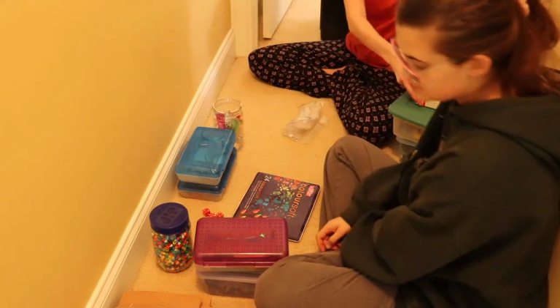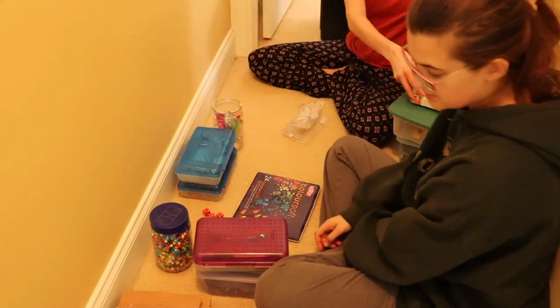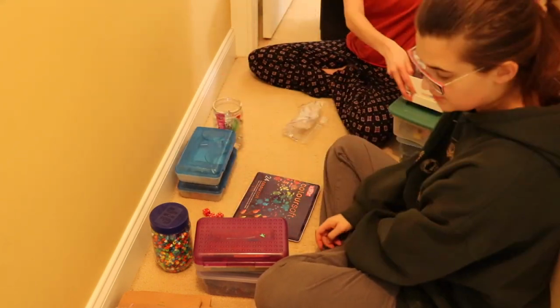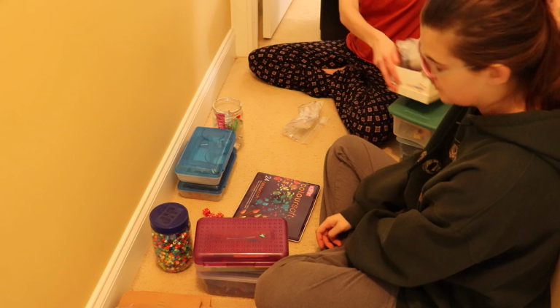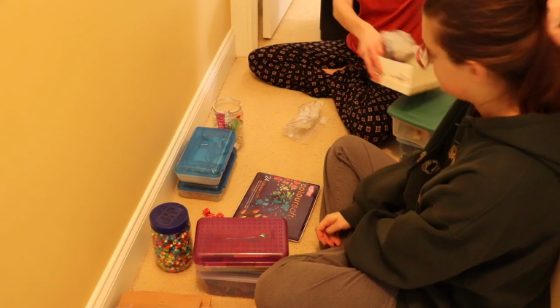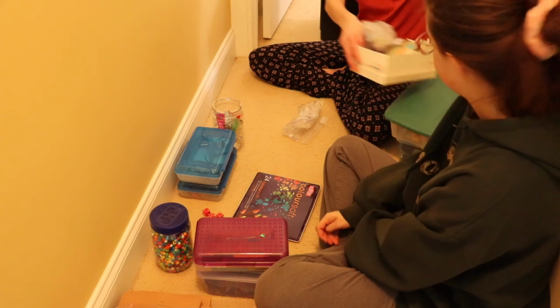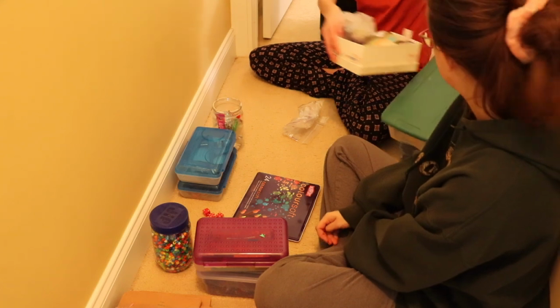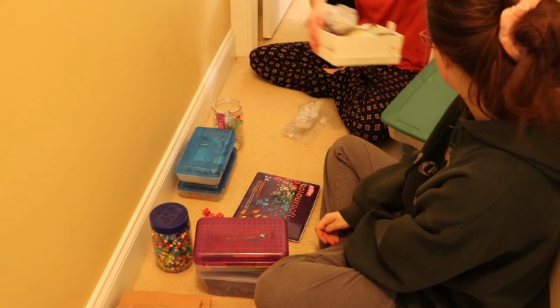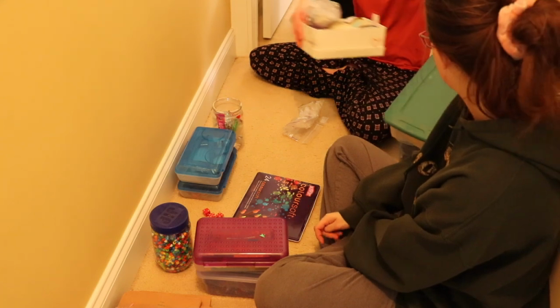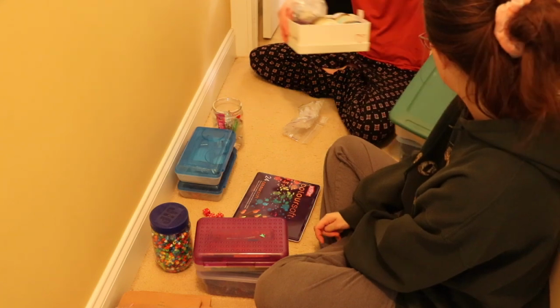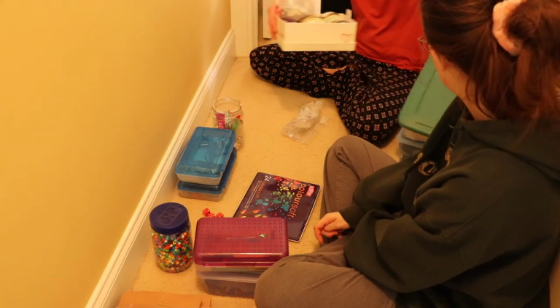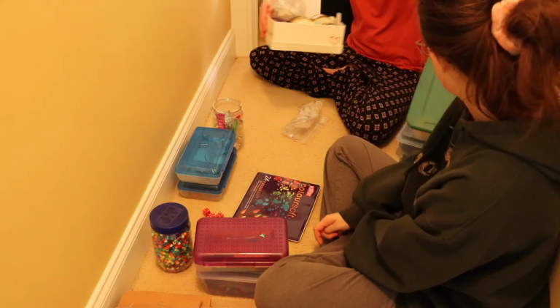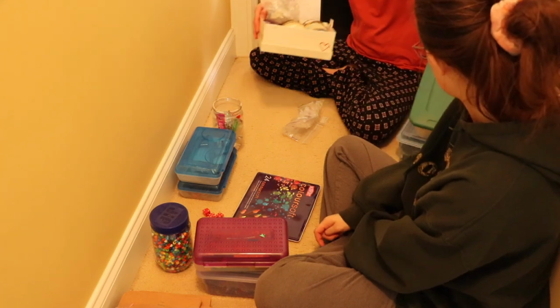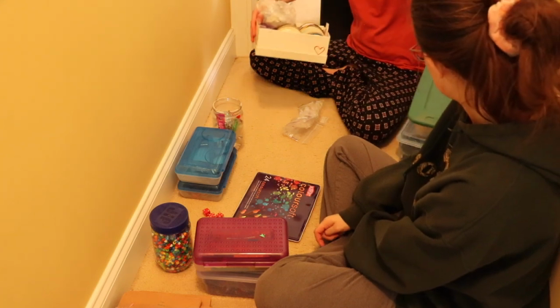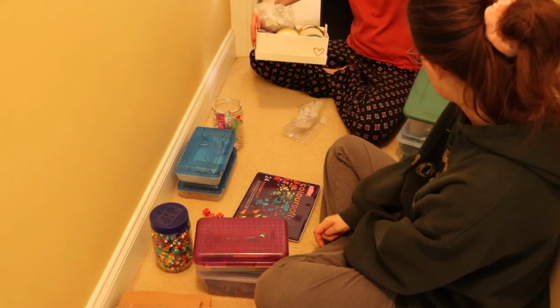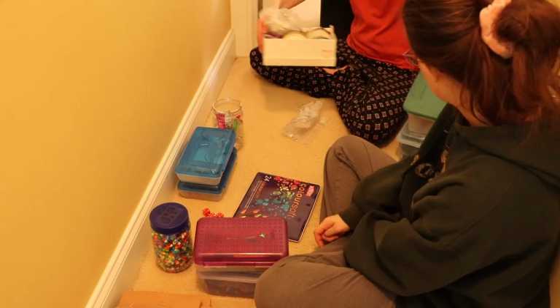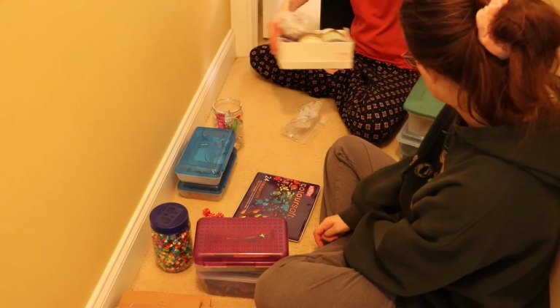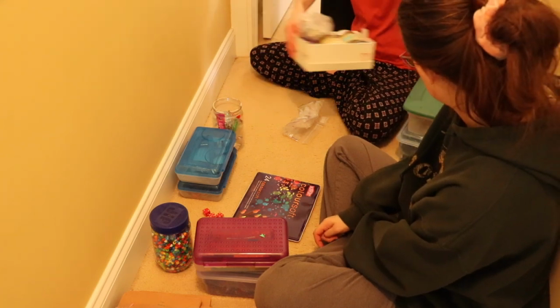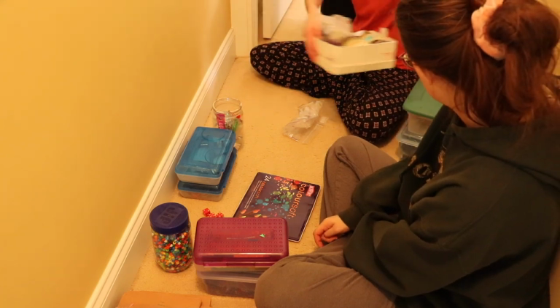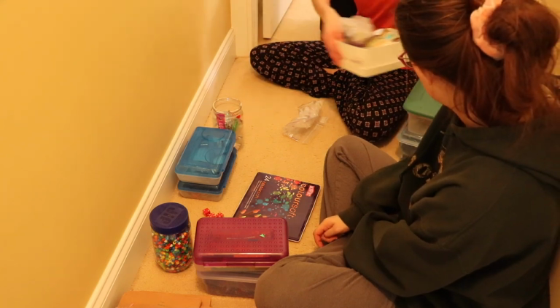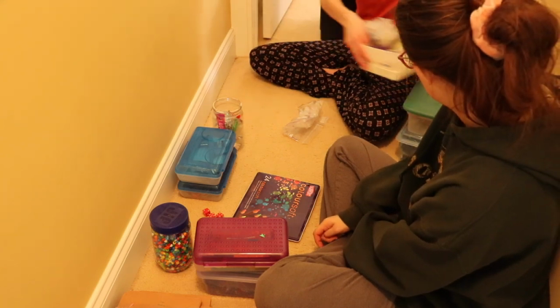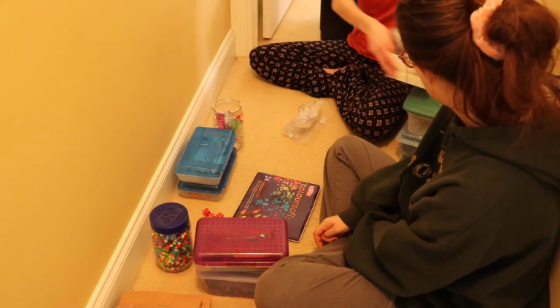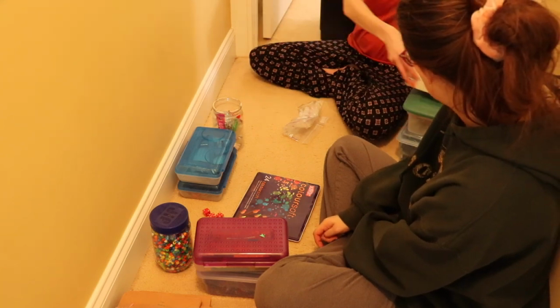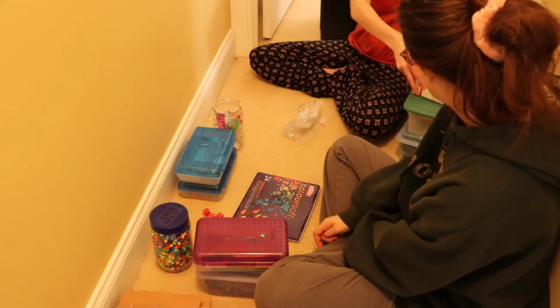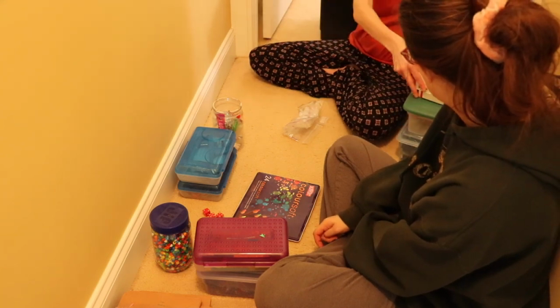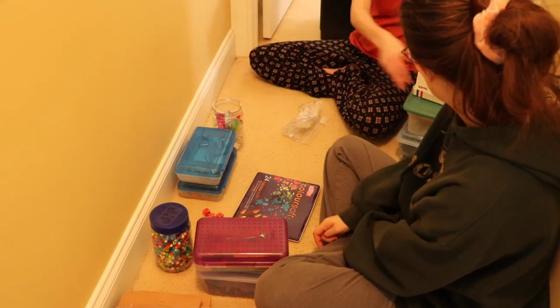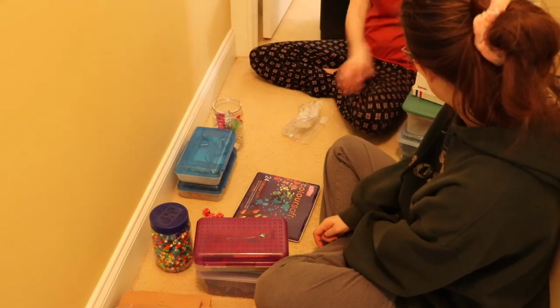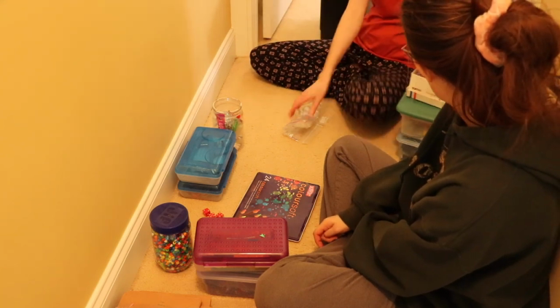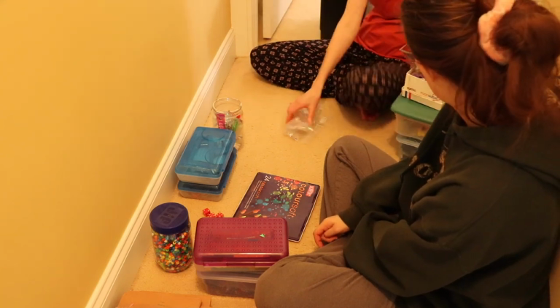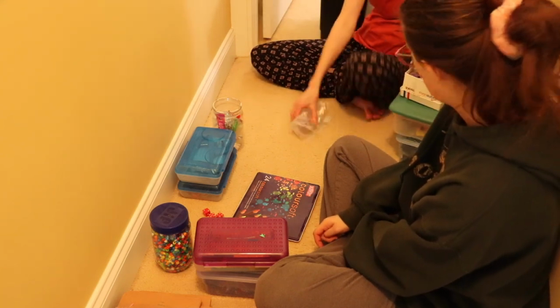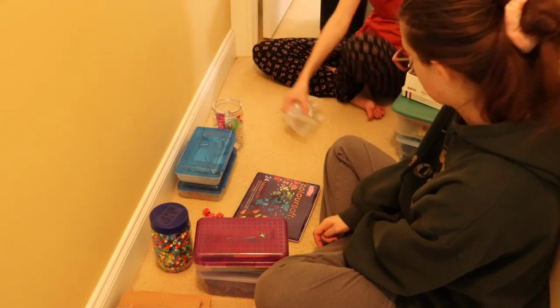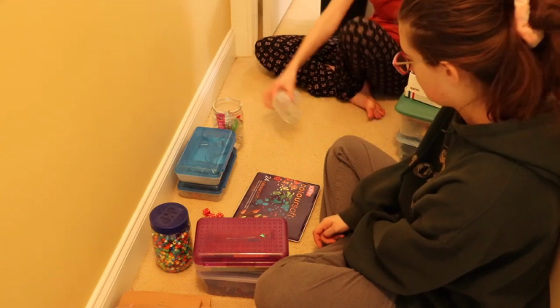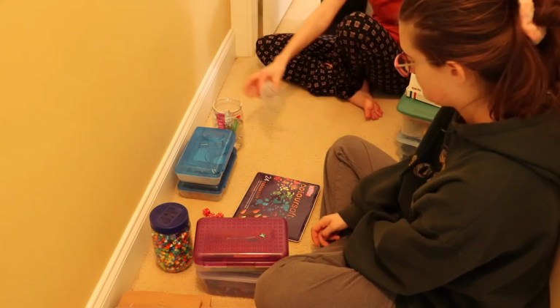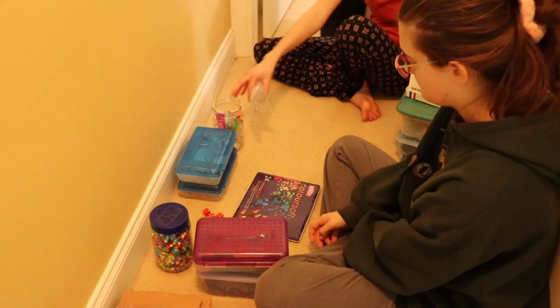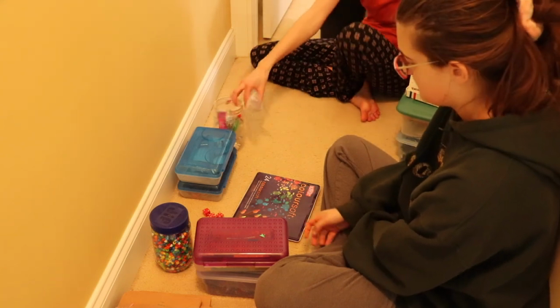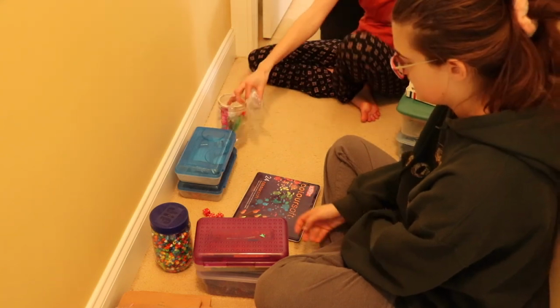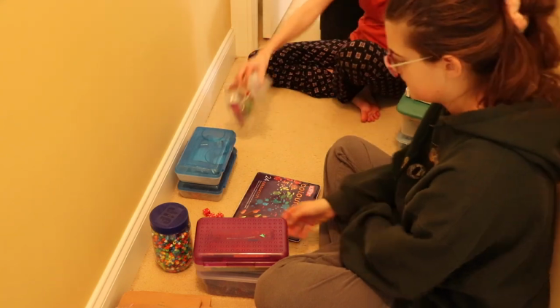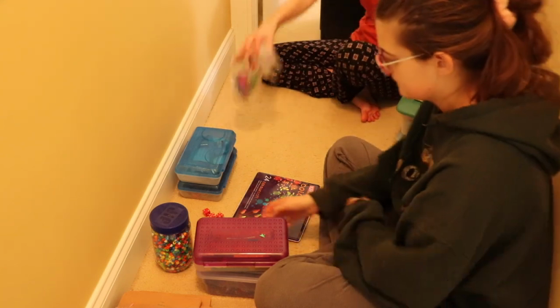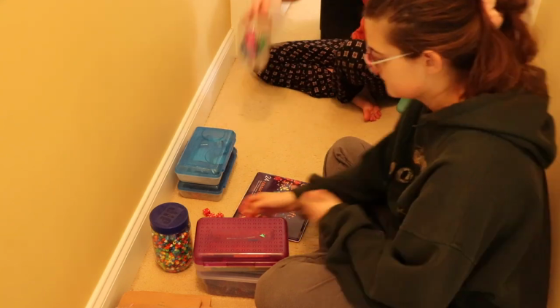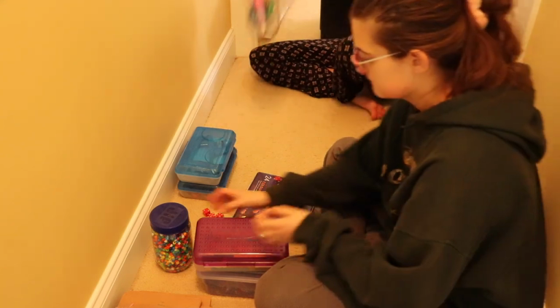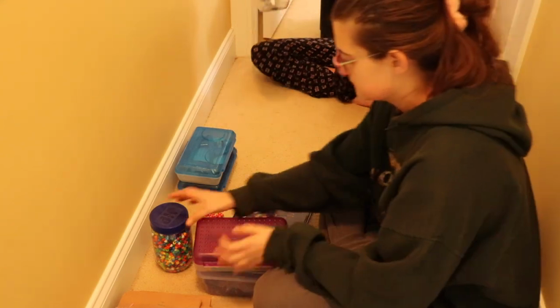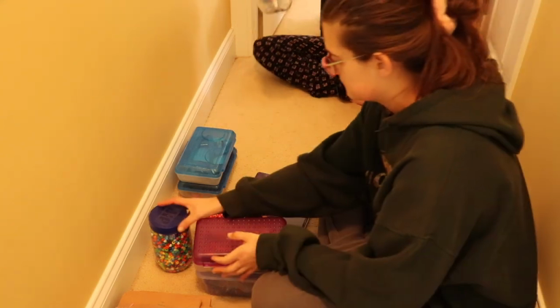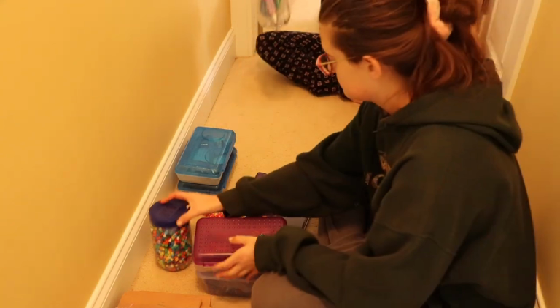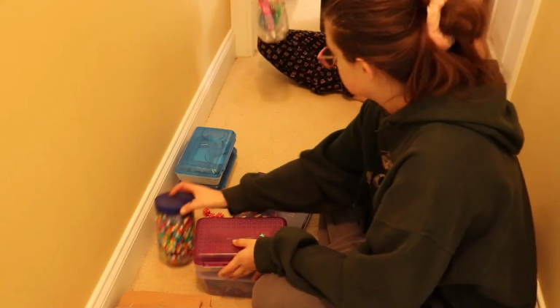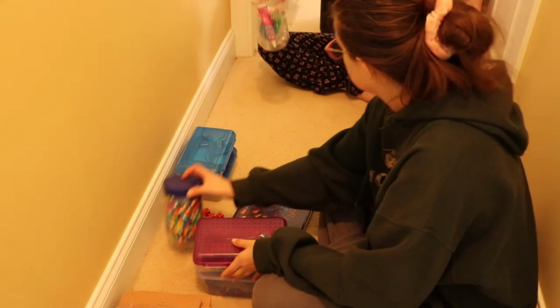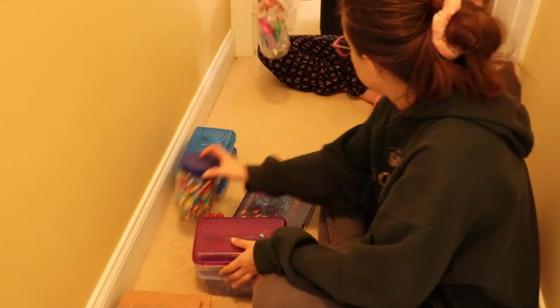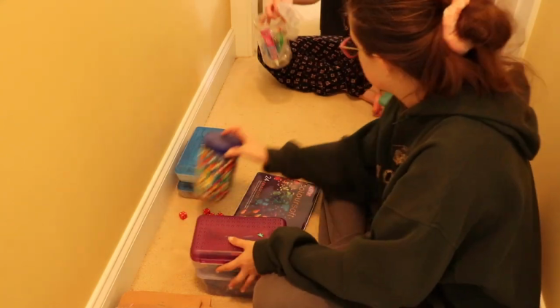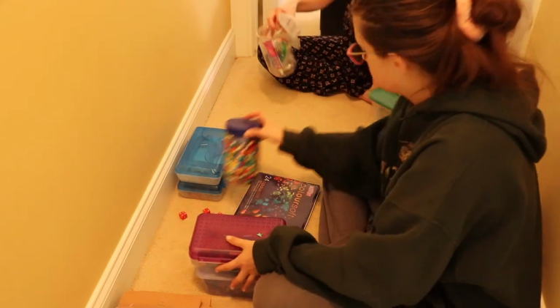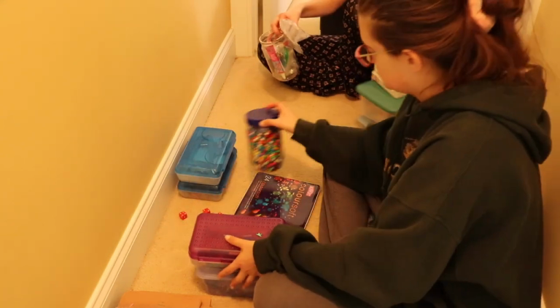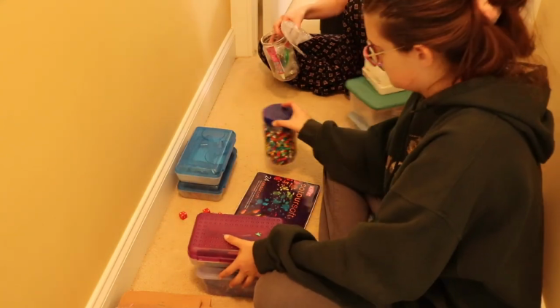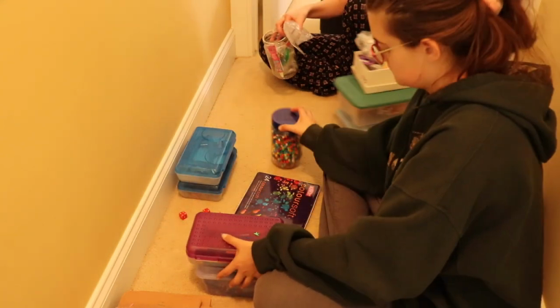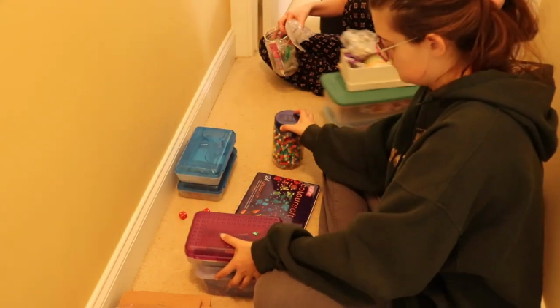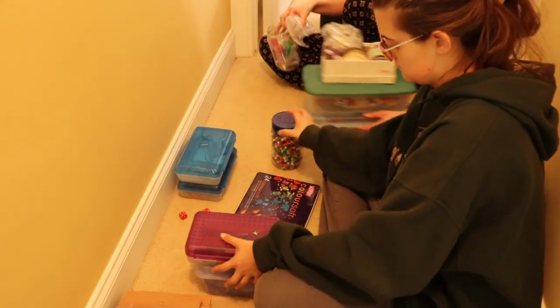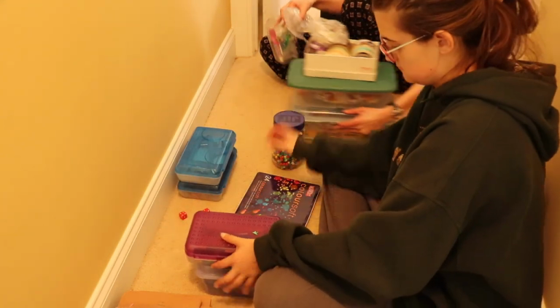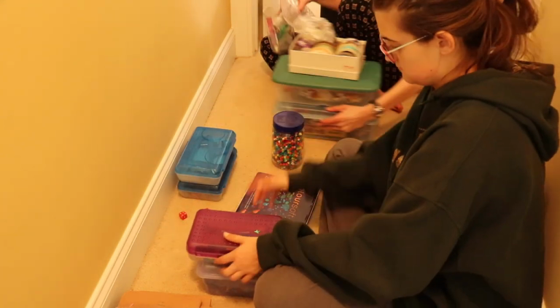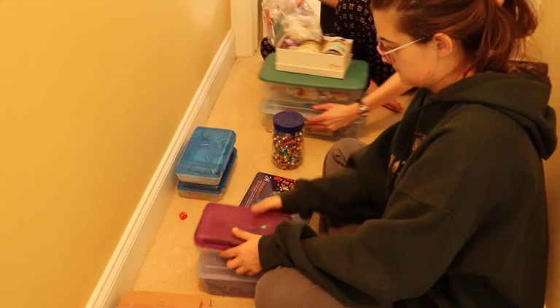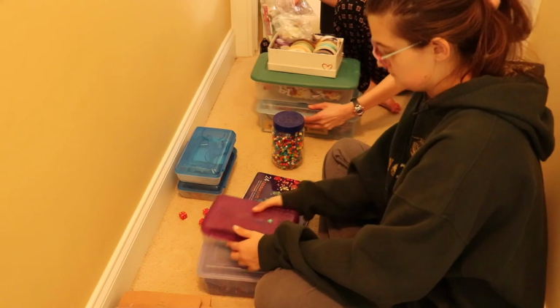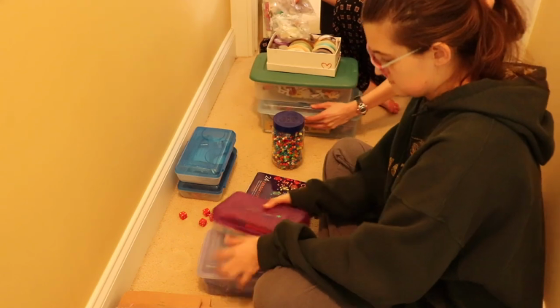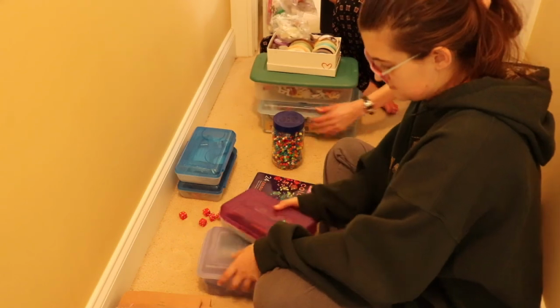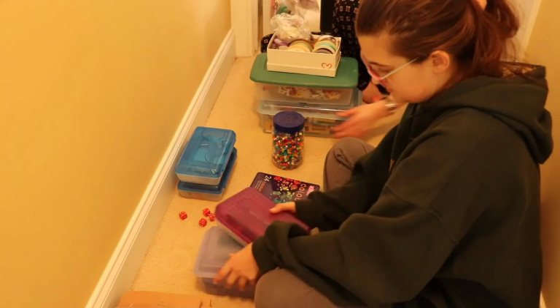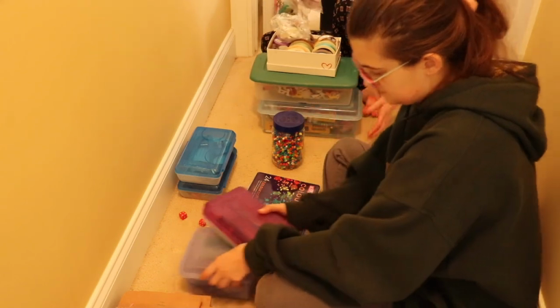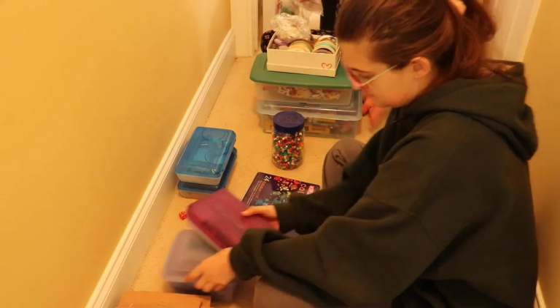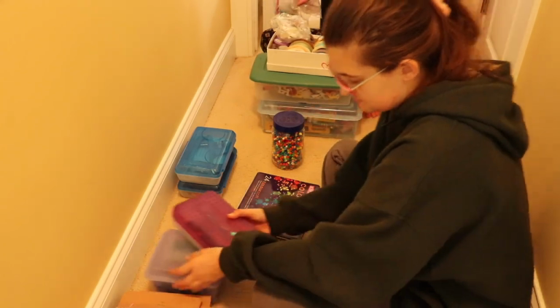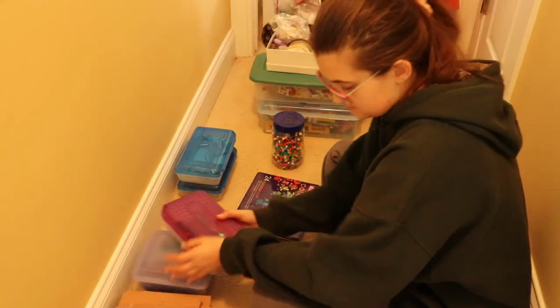Most of the stuff here is contained so it's going to hang out in my hallway. We just need to separate some things out — like the dice need to get separated out.